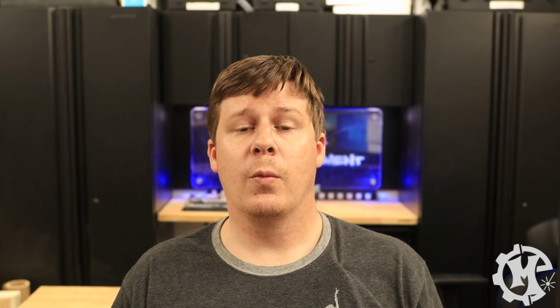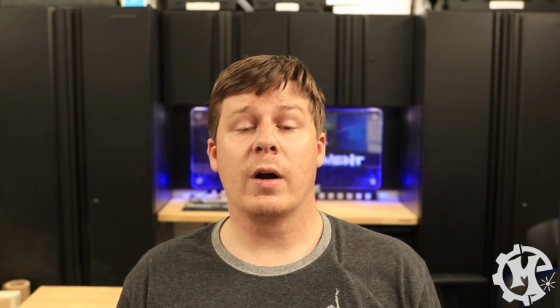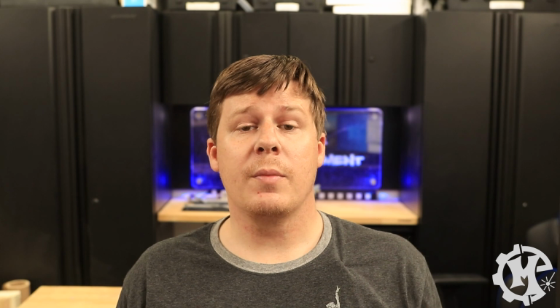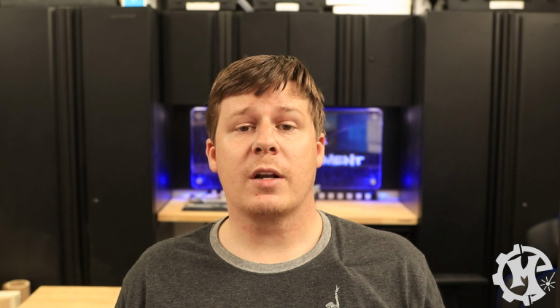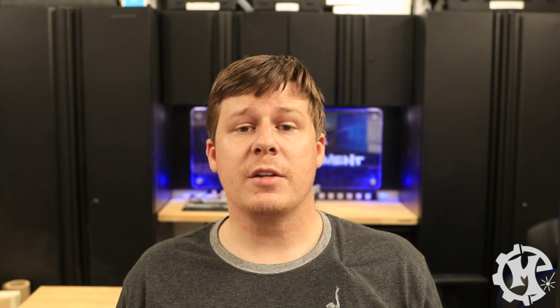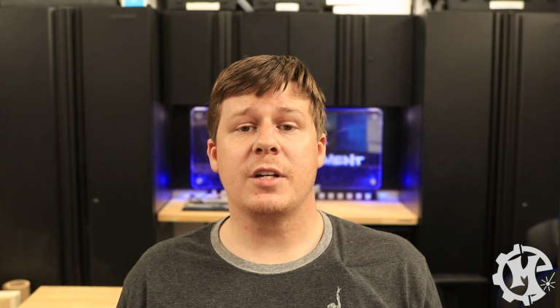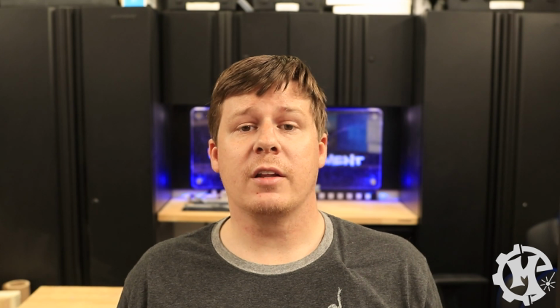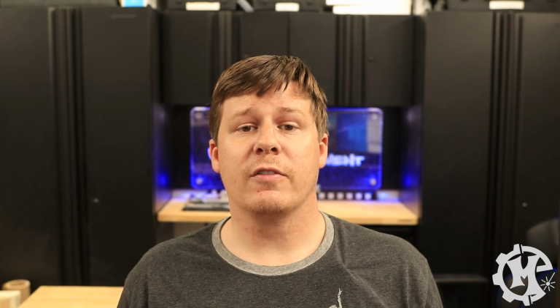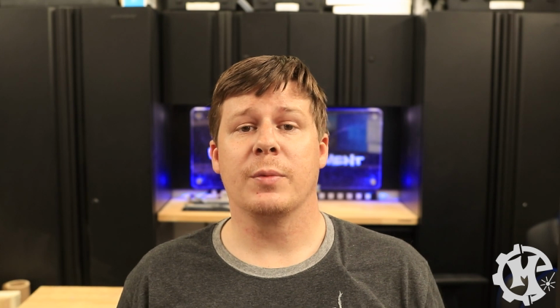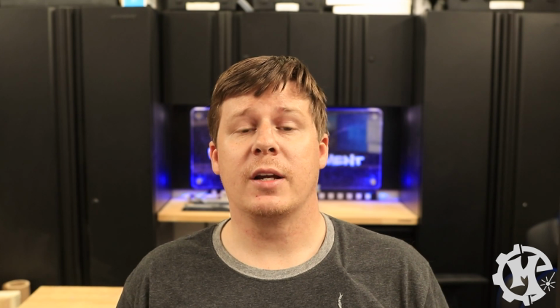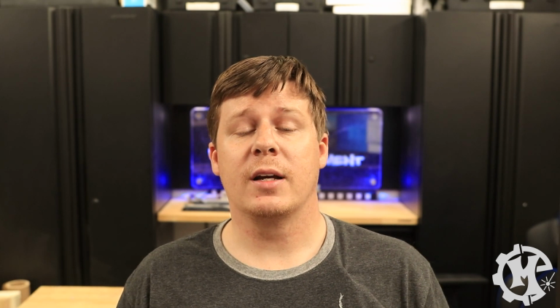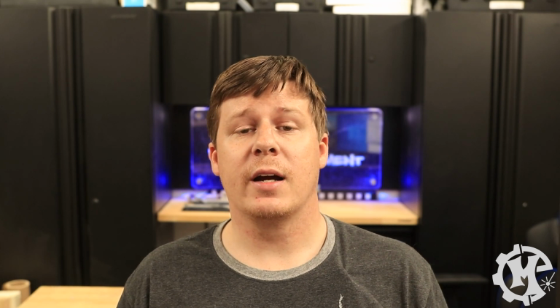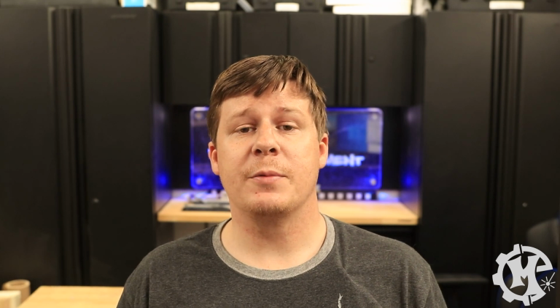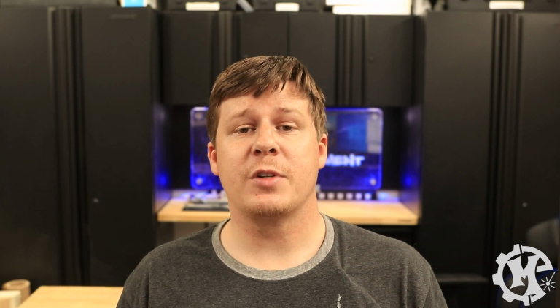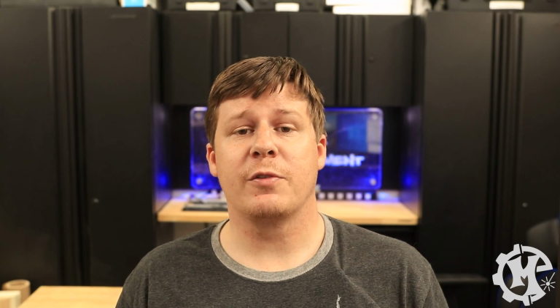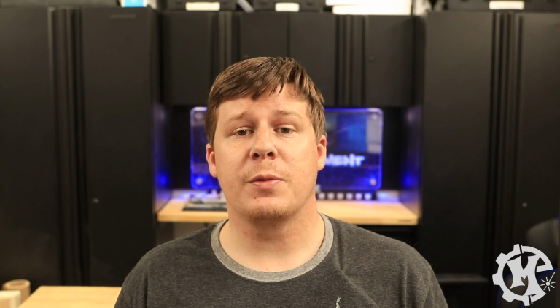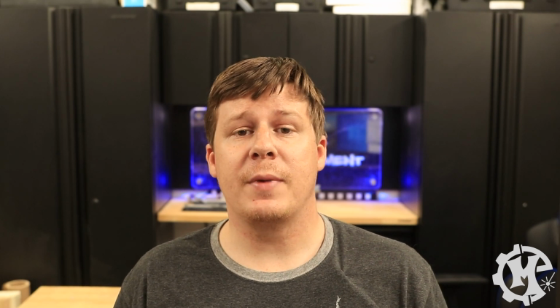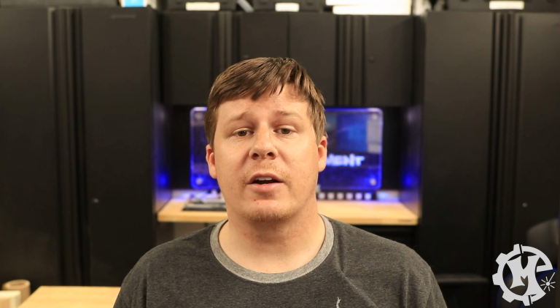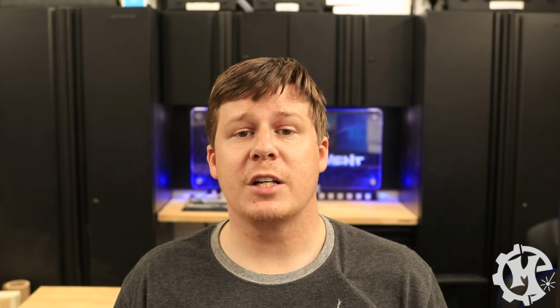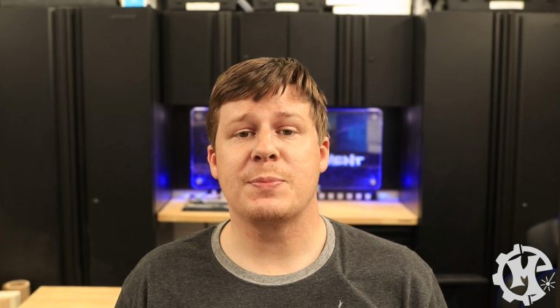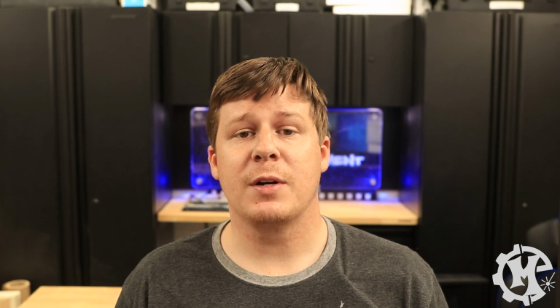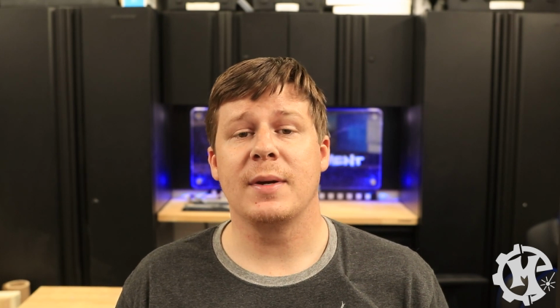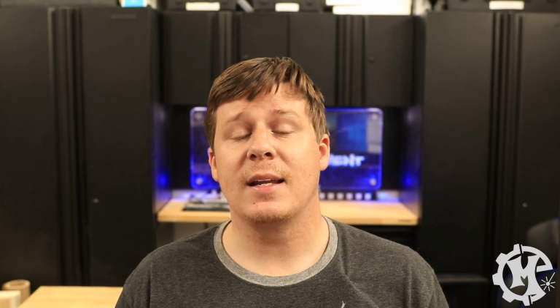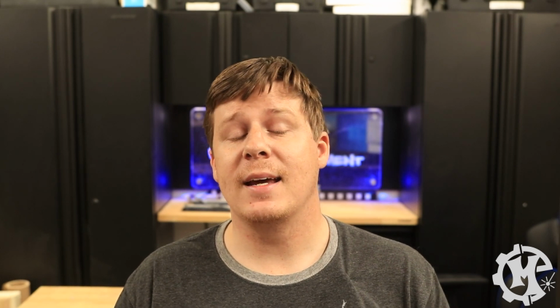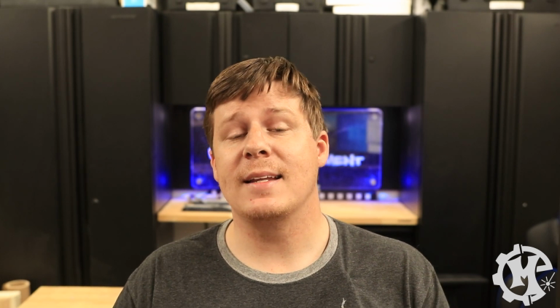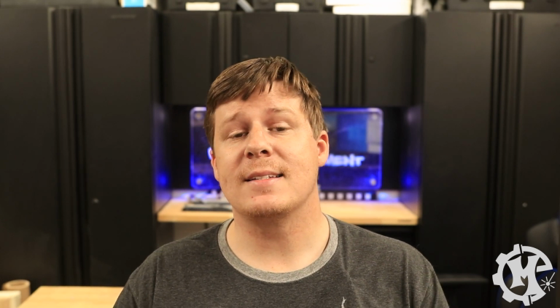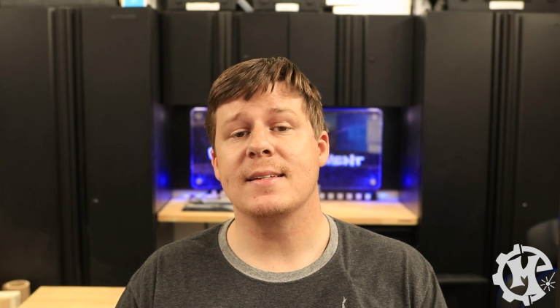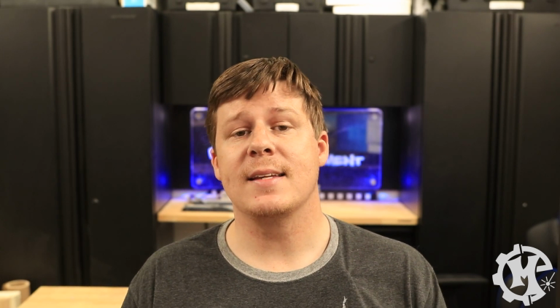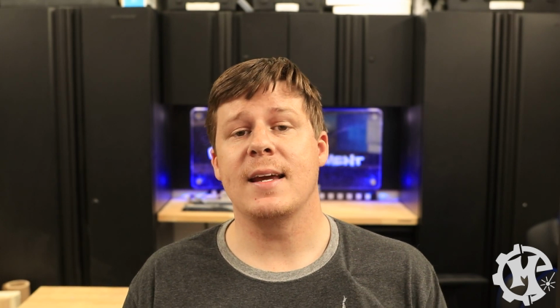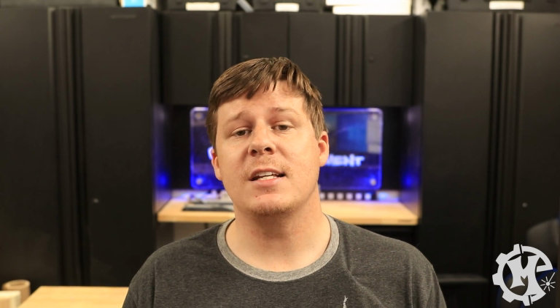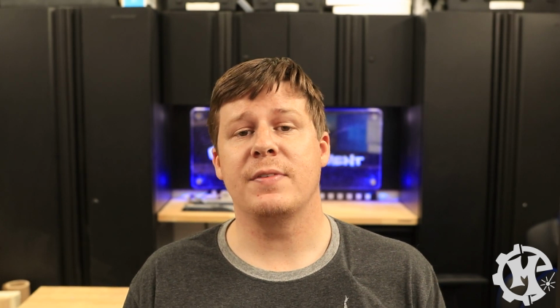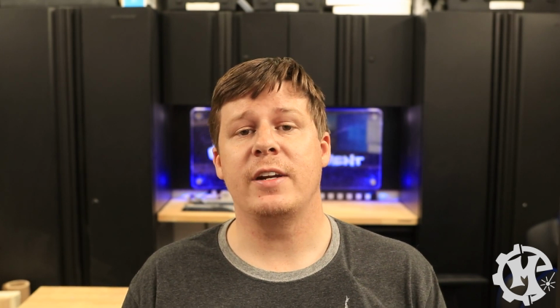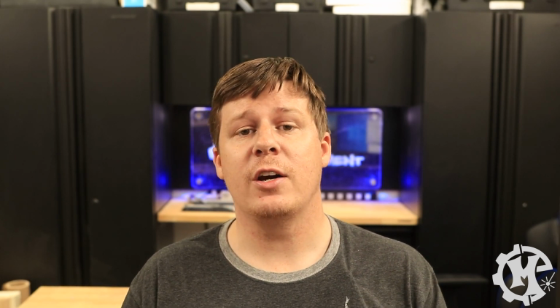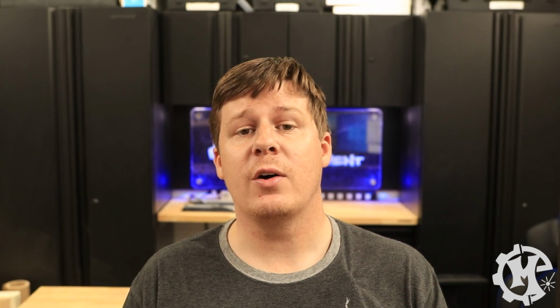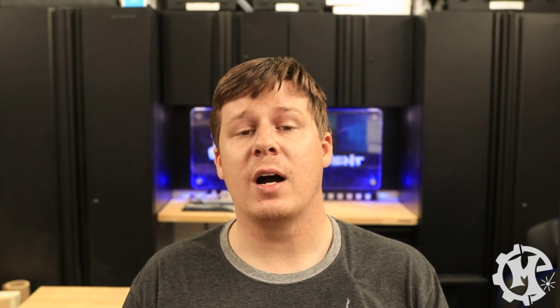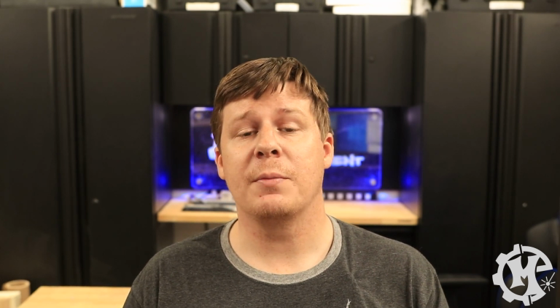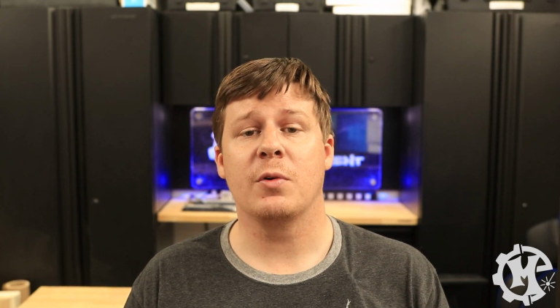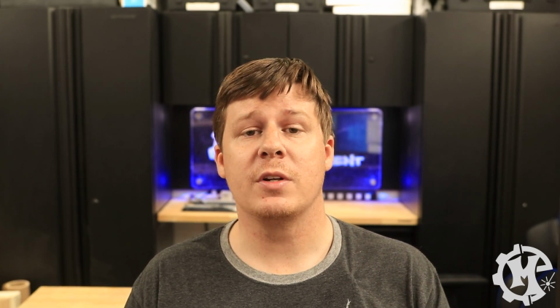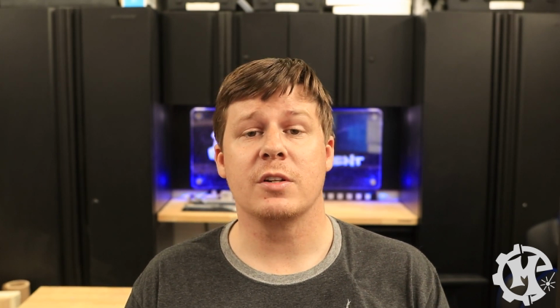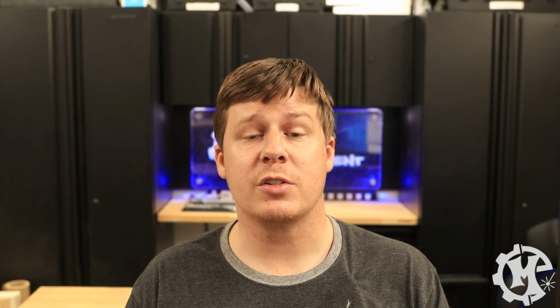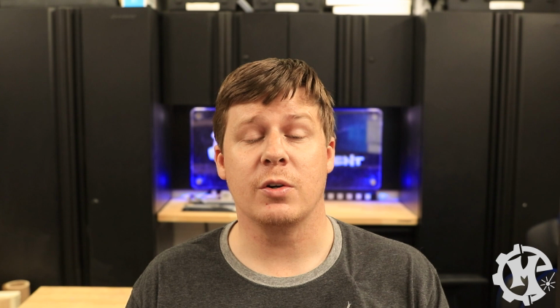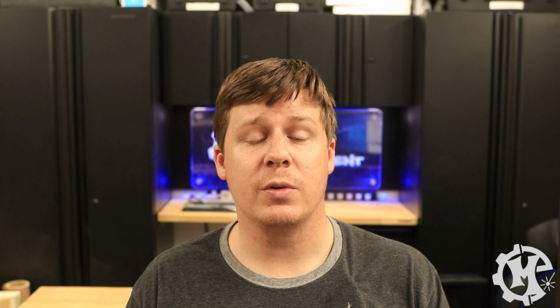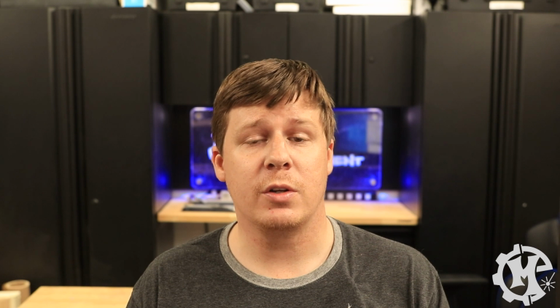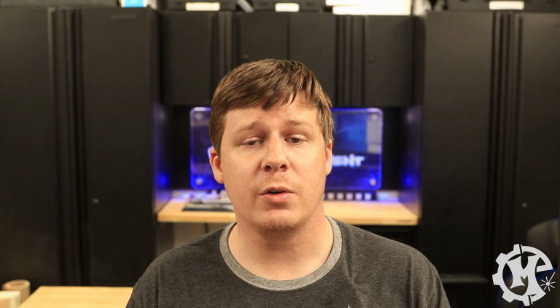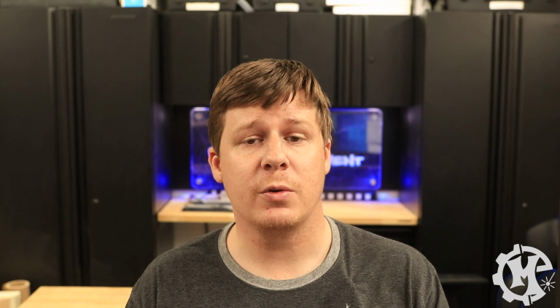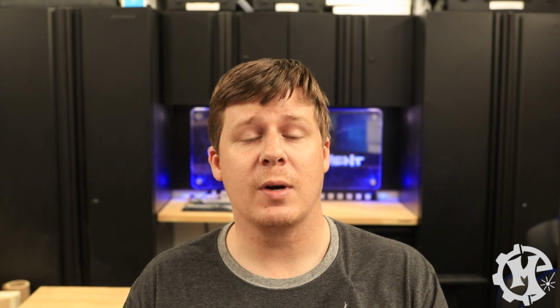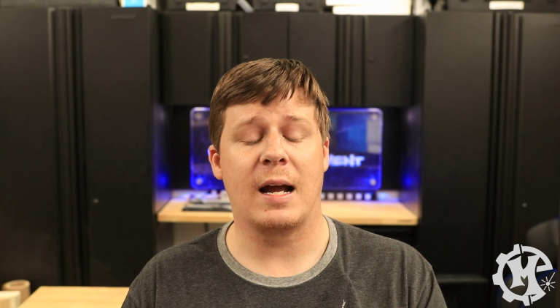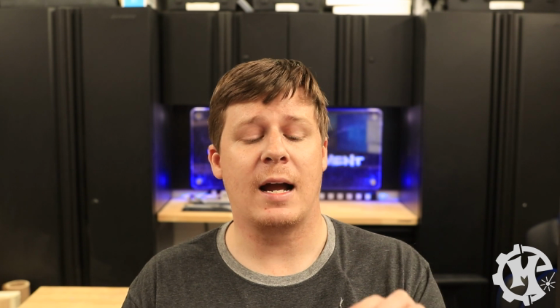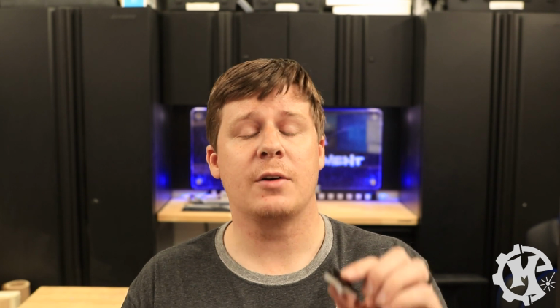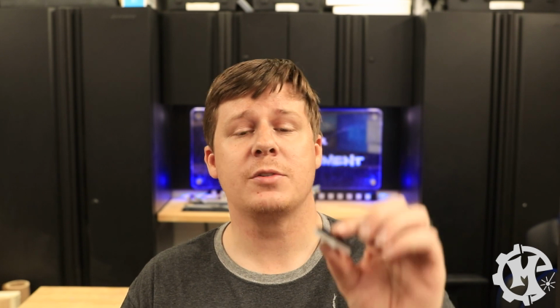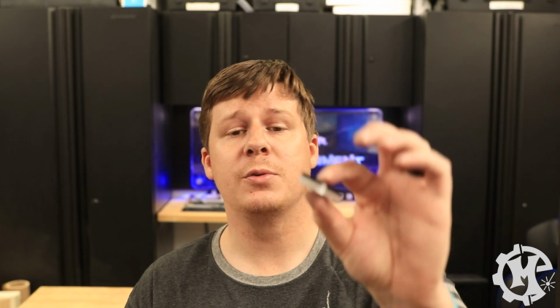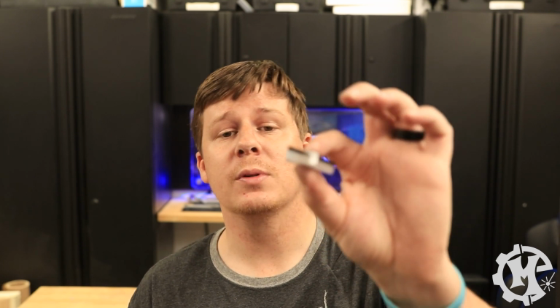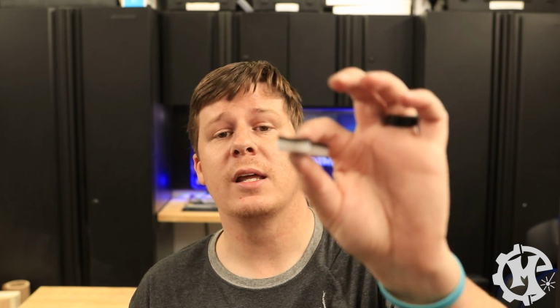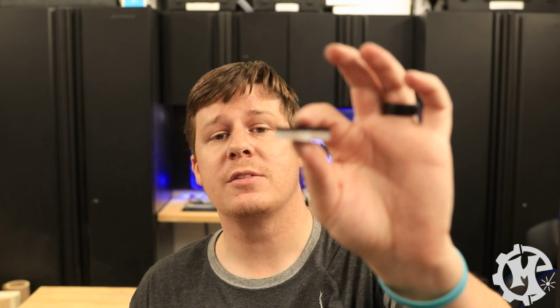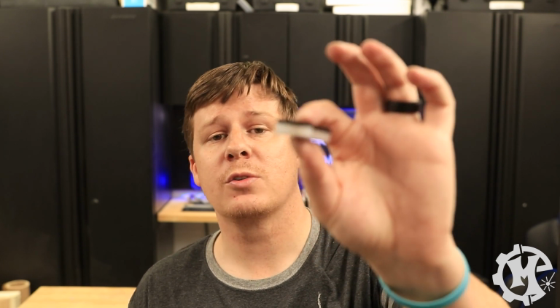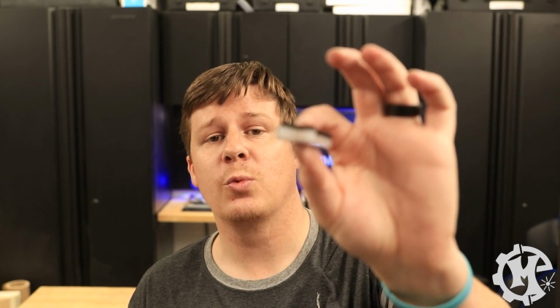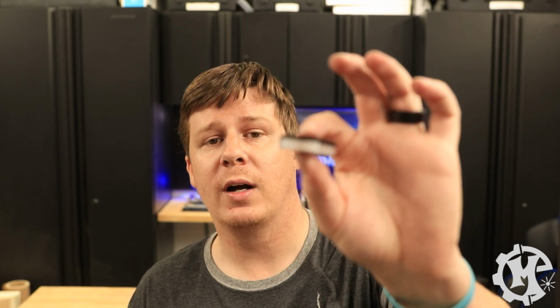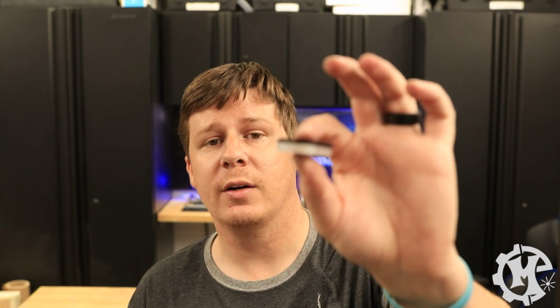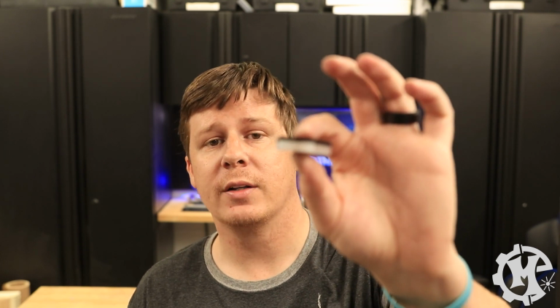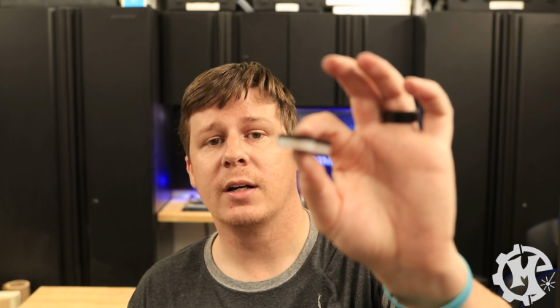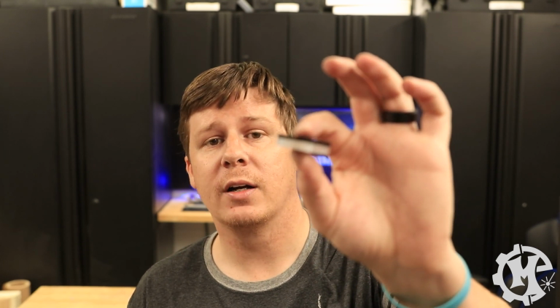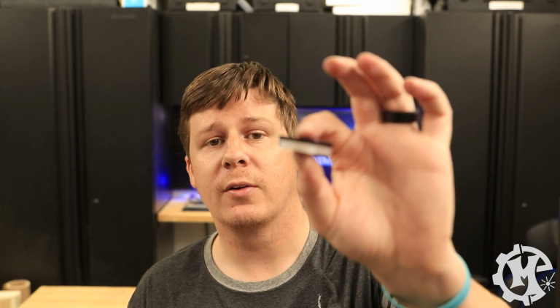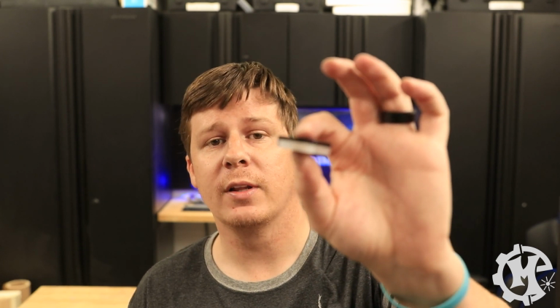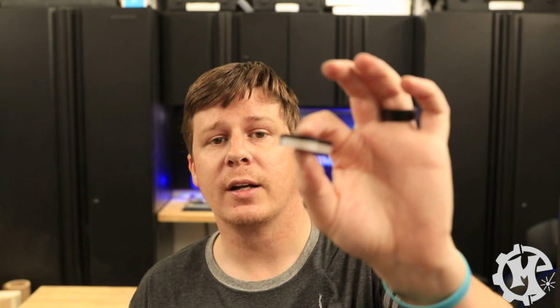Welcome back to the channel everybody. I'm Trevor with Maker Experiment and in today's video I'm going to show you how to laser weld acrylic.